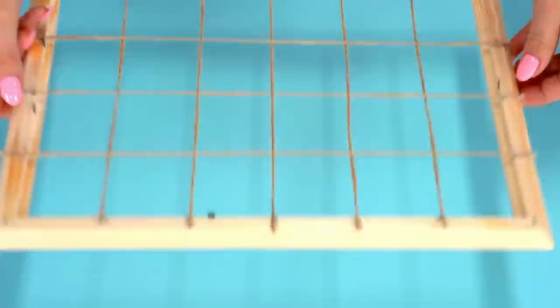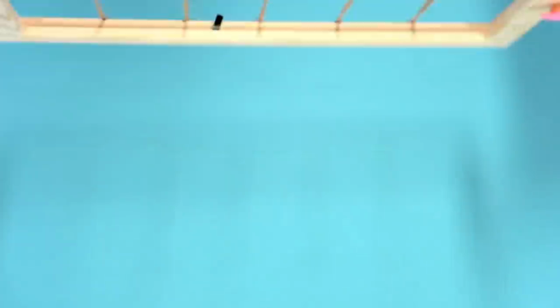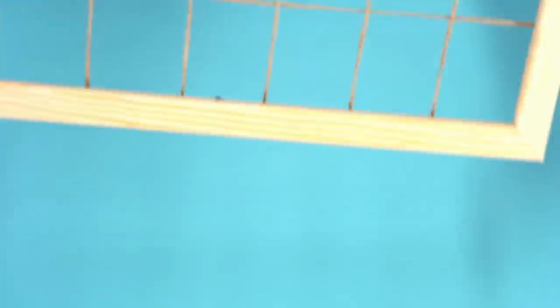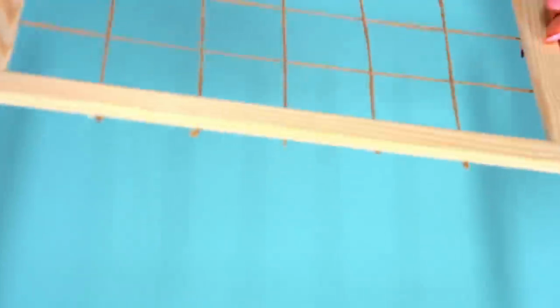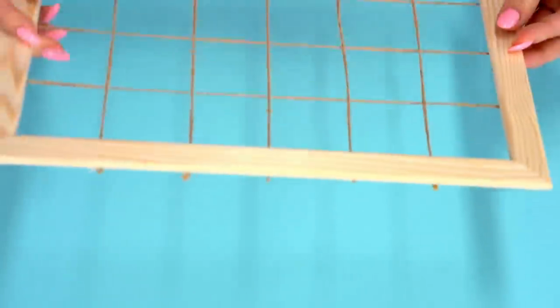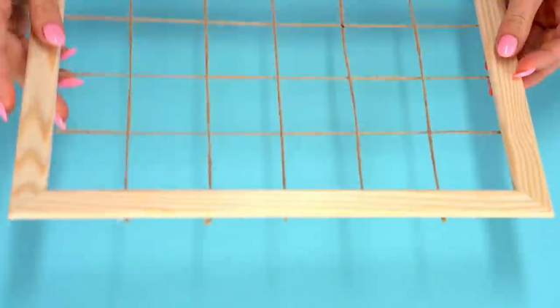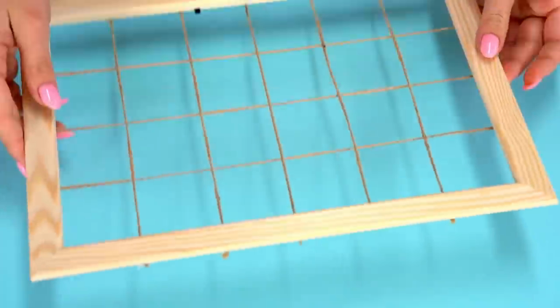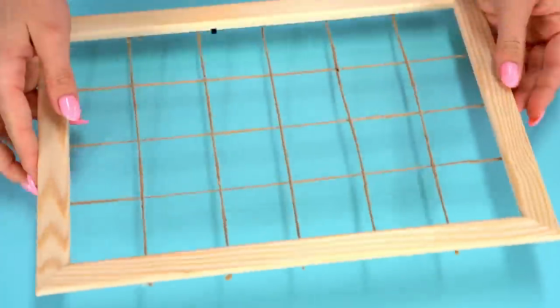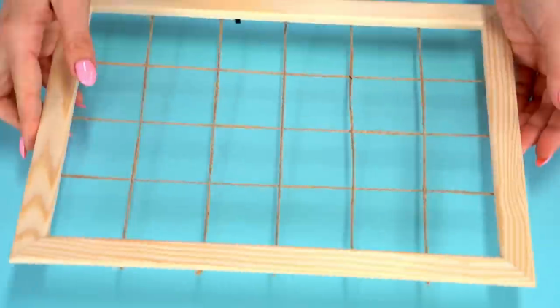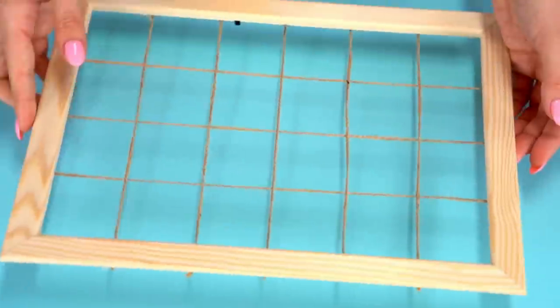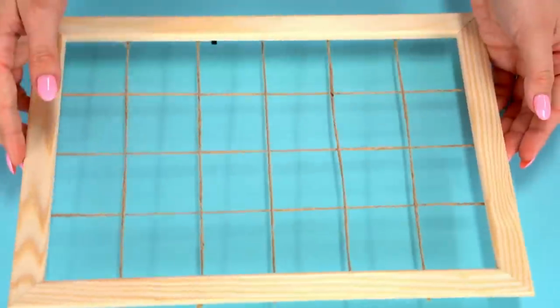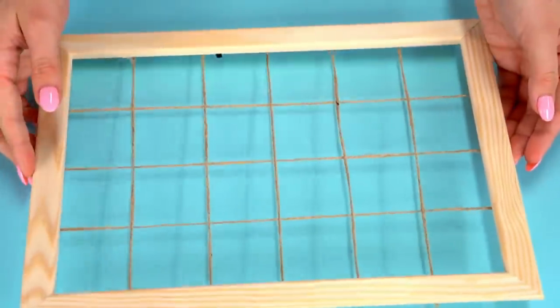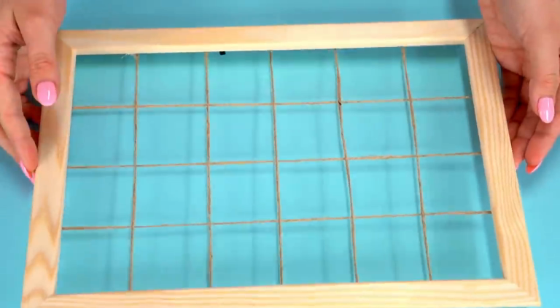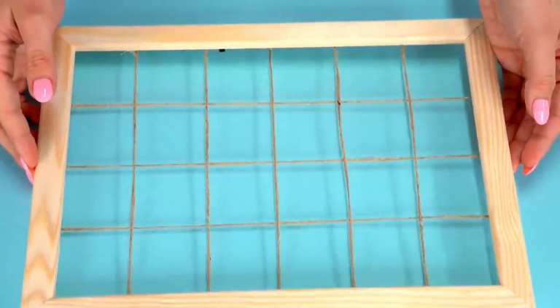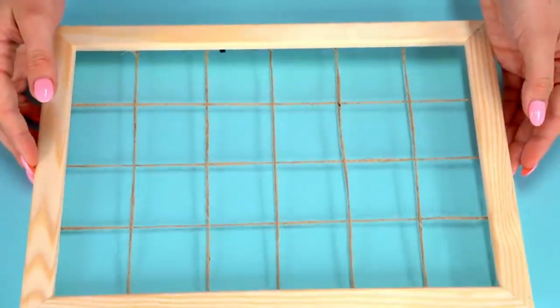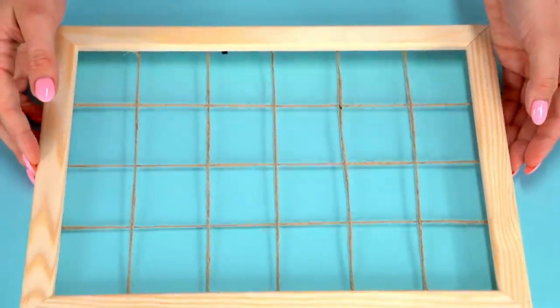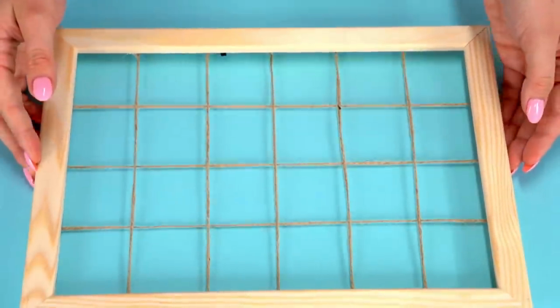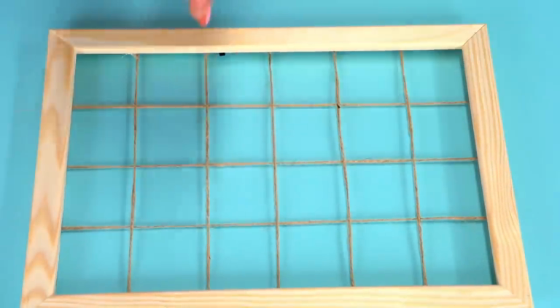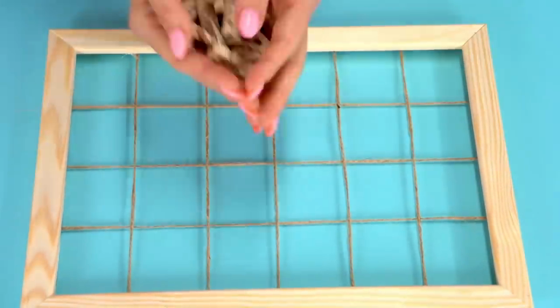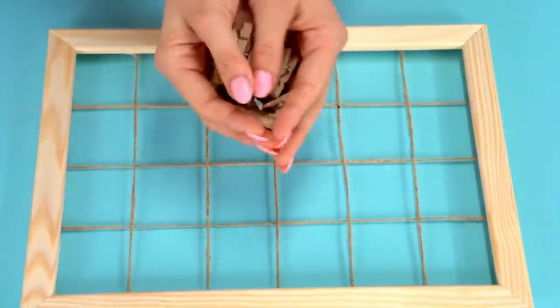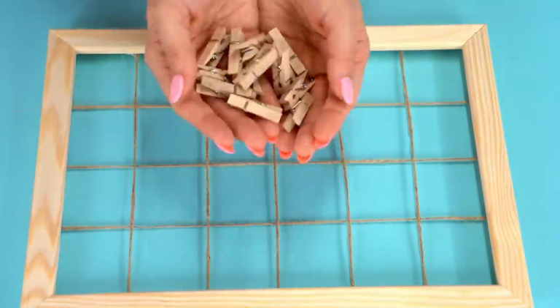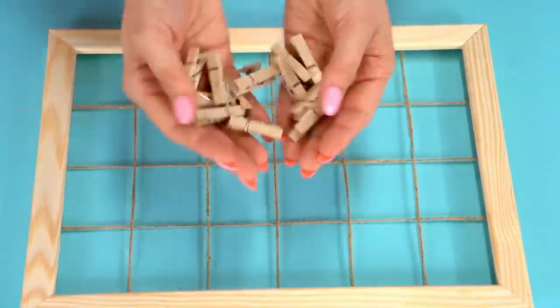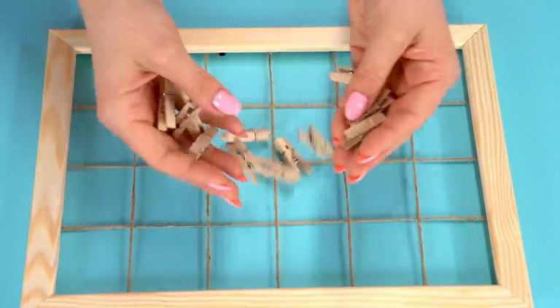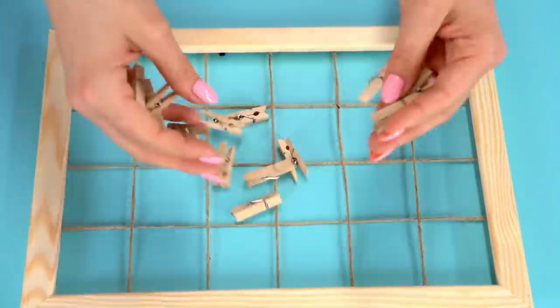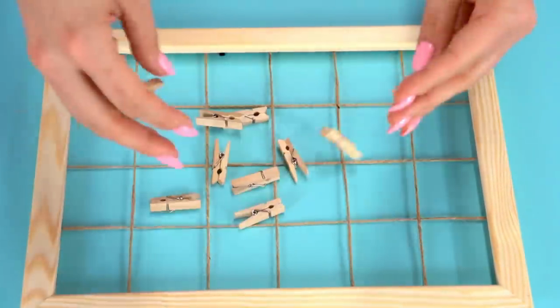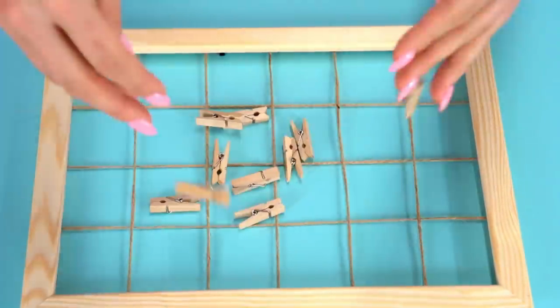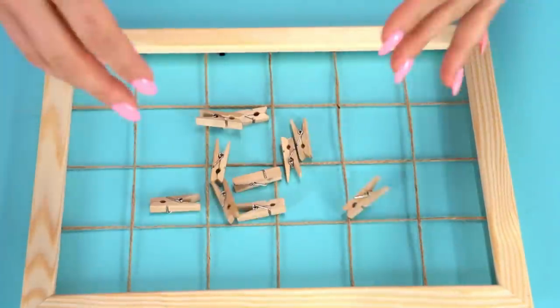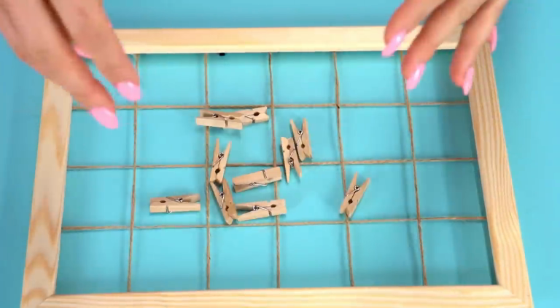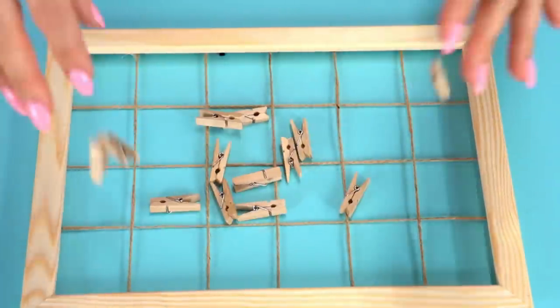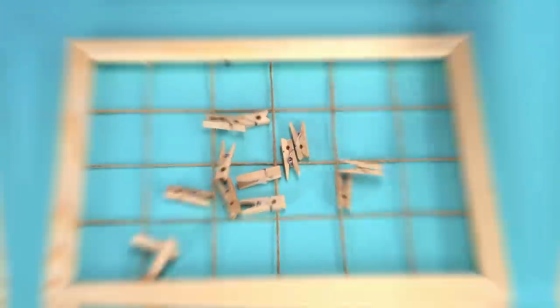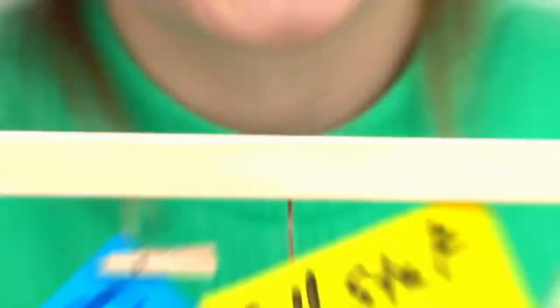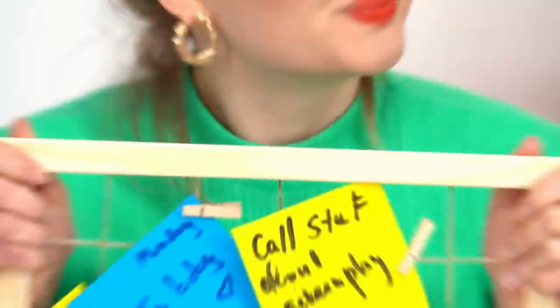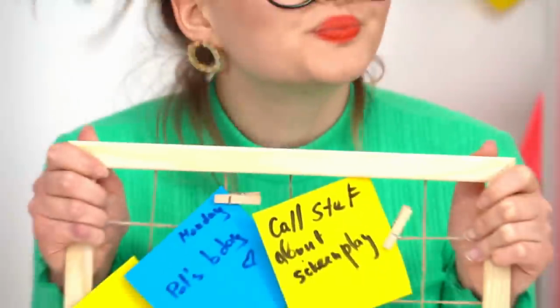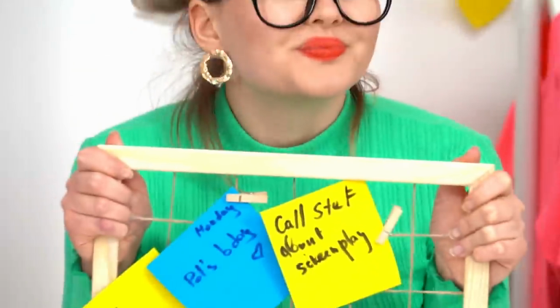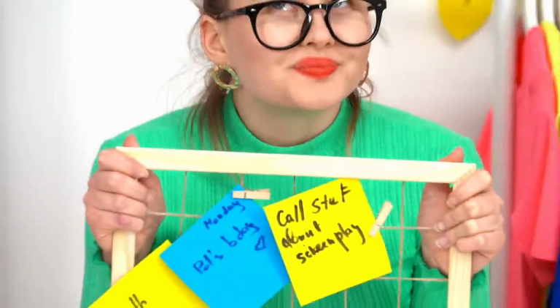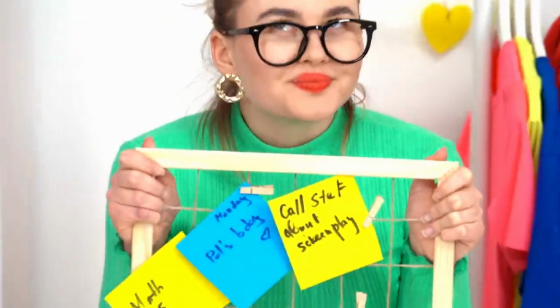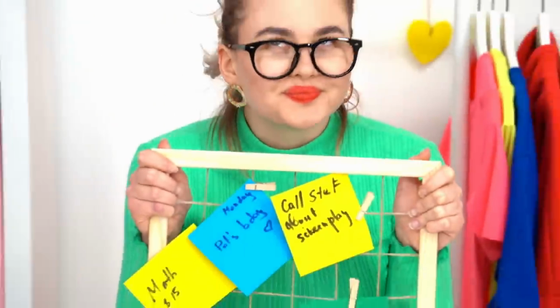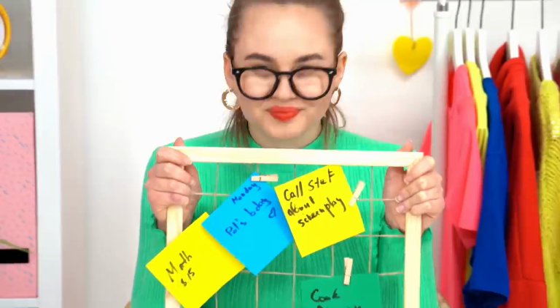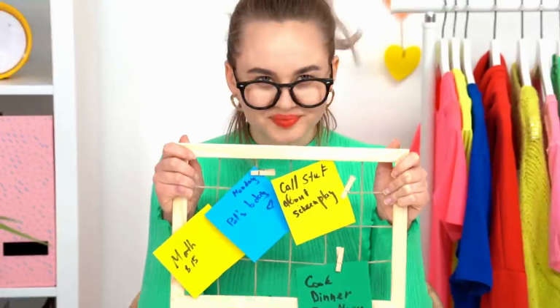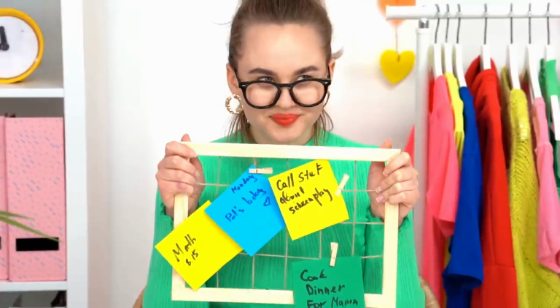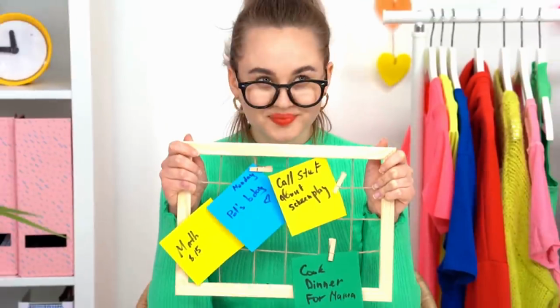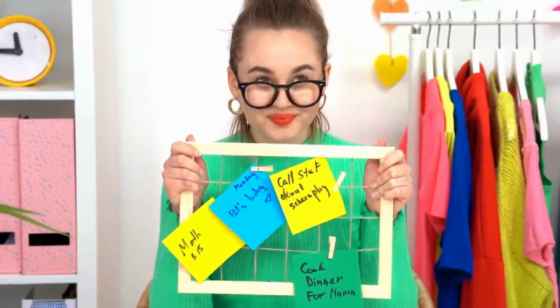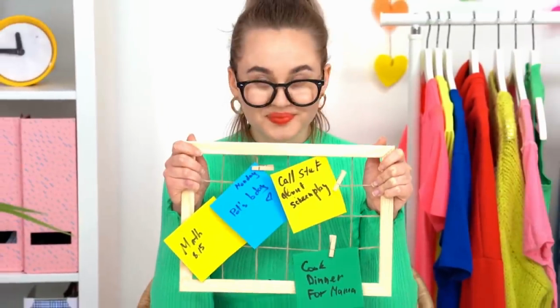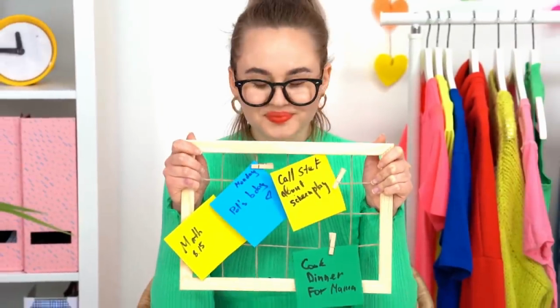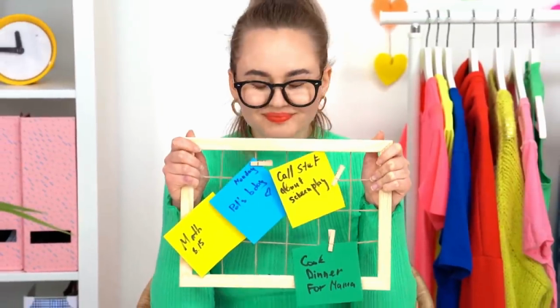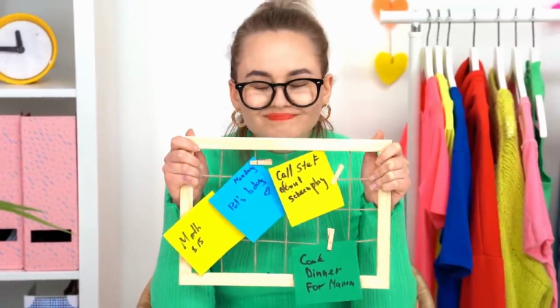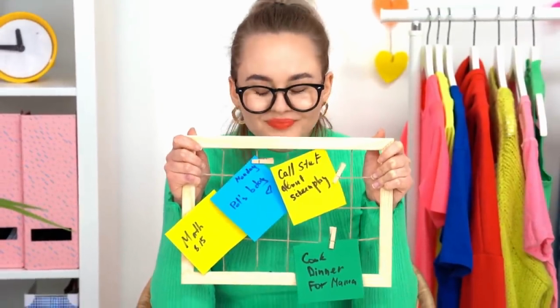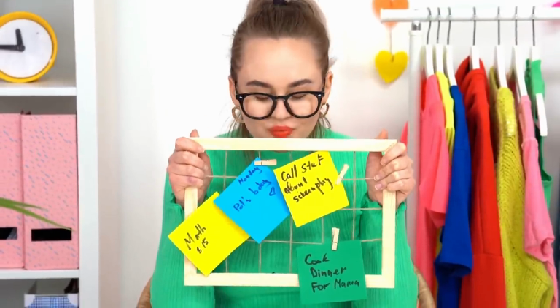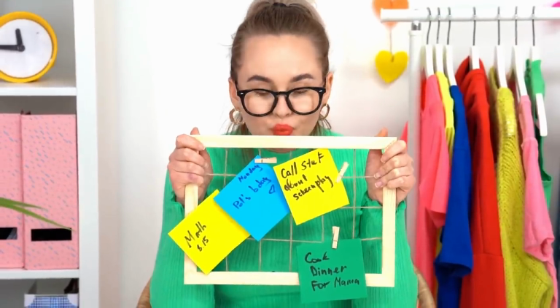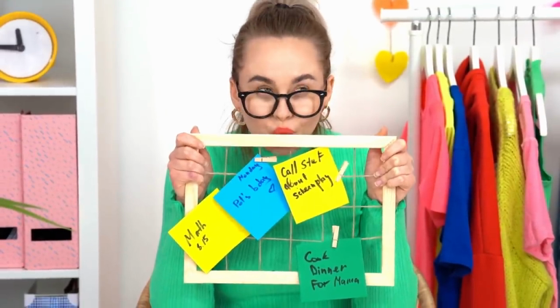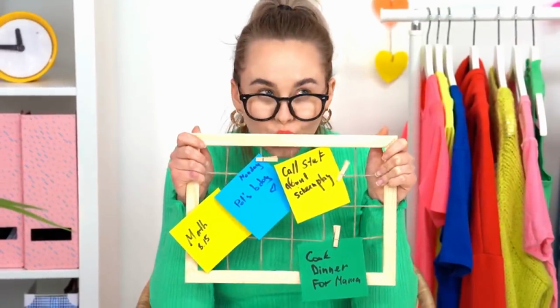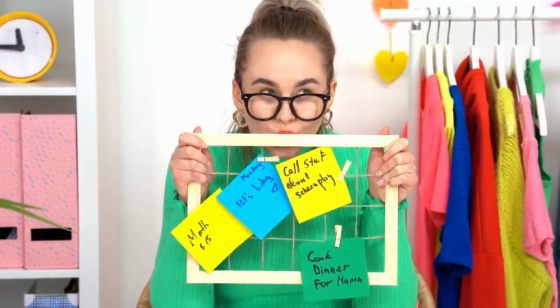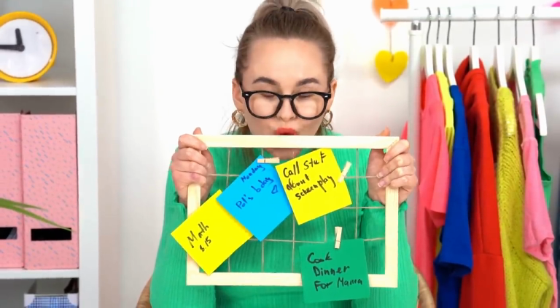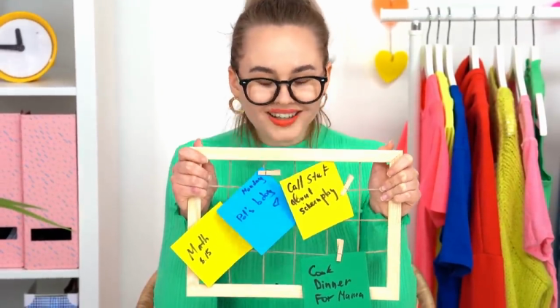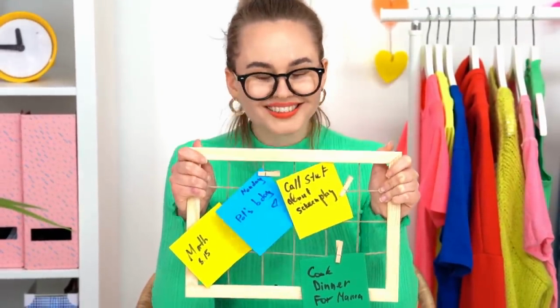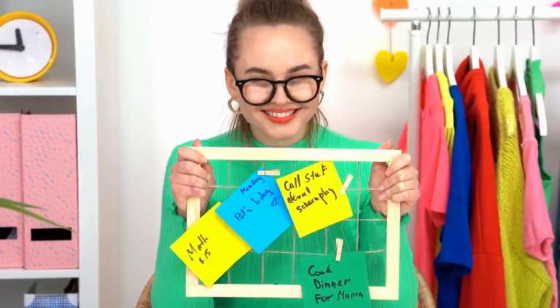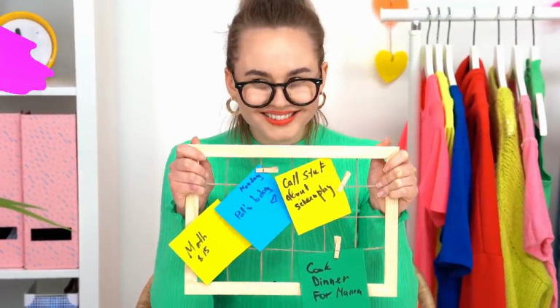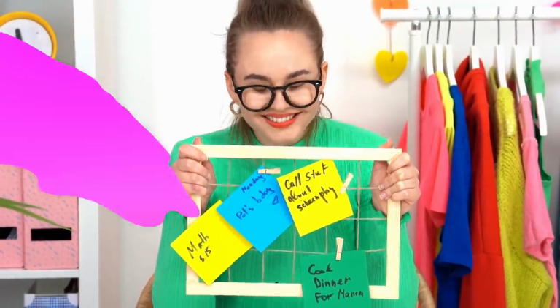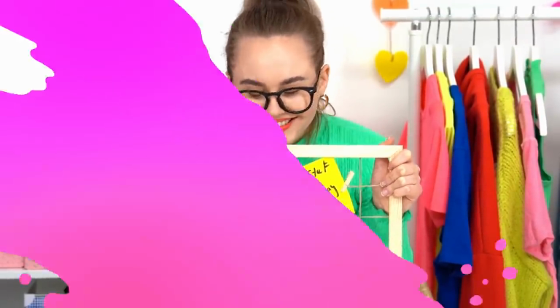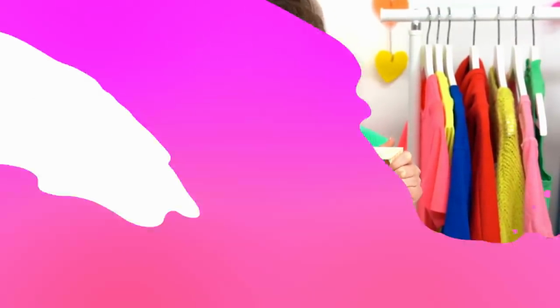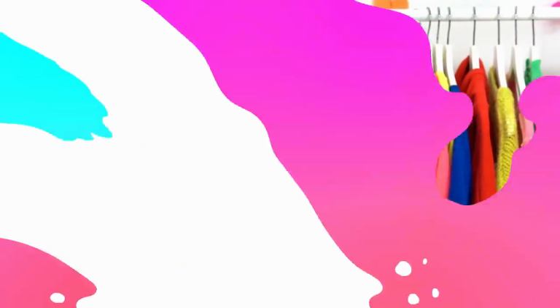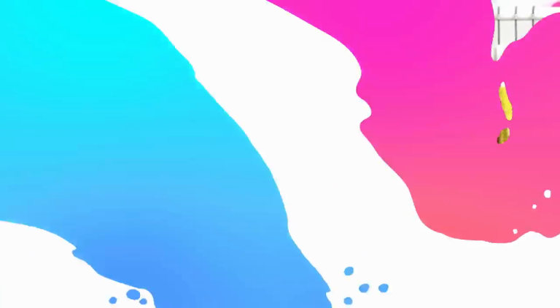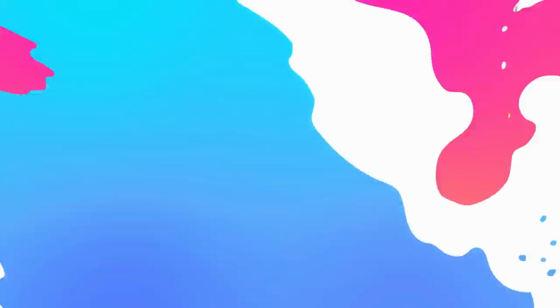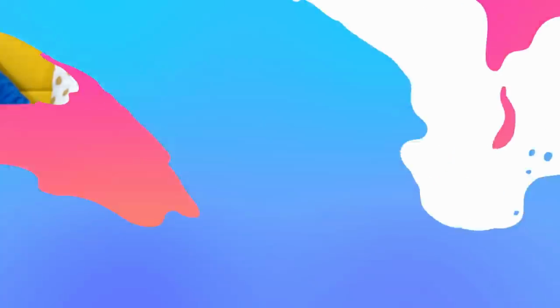All we have to do is attach the stickers with clothespins. Now all the stickers will be right at eye level and won't get mixed up!